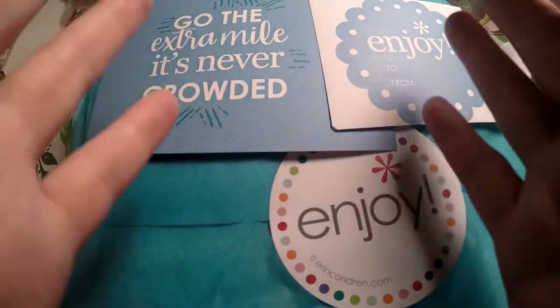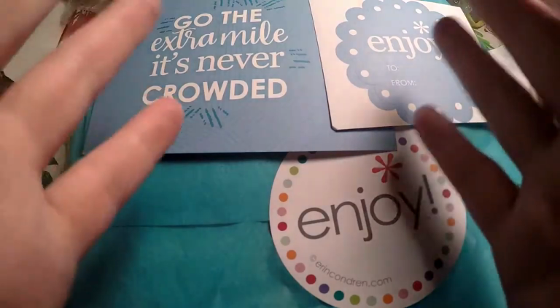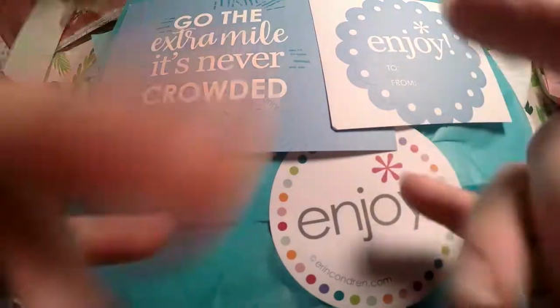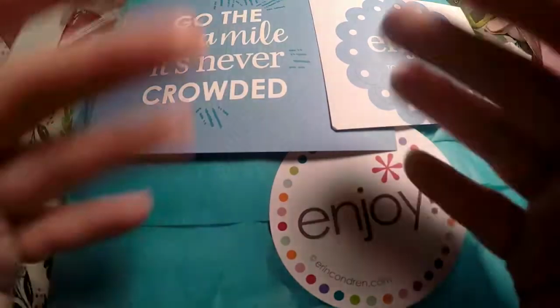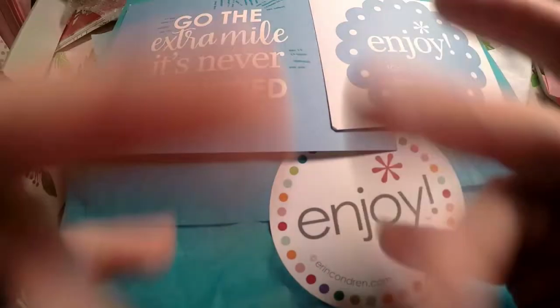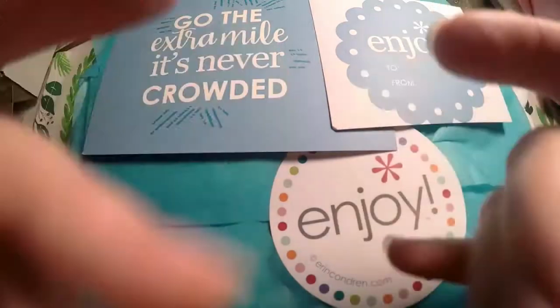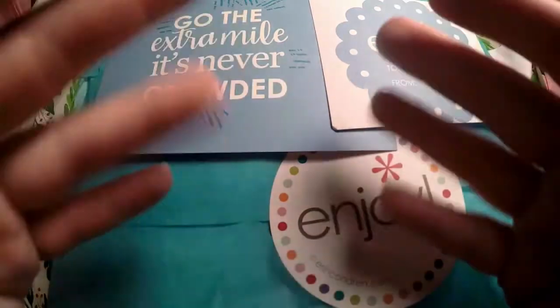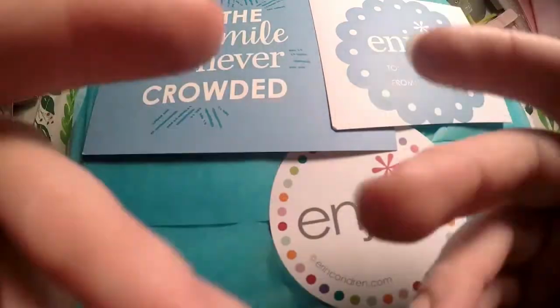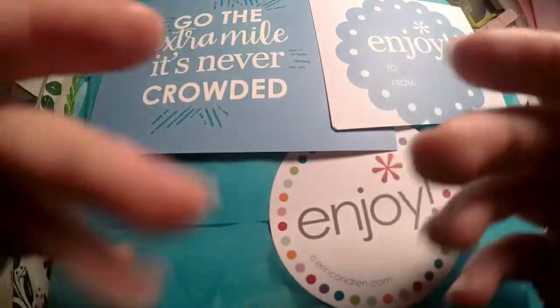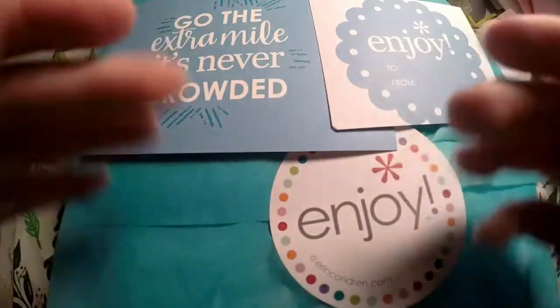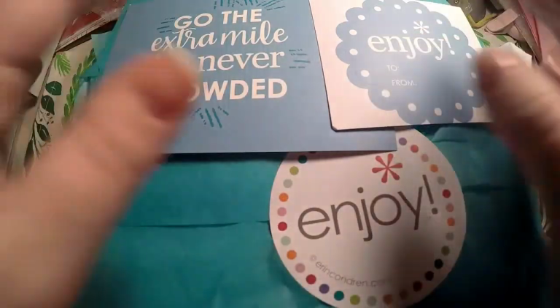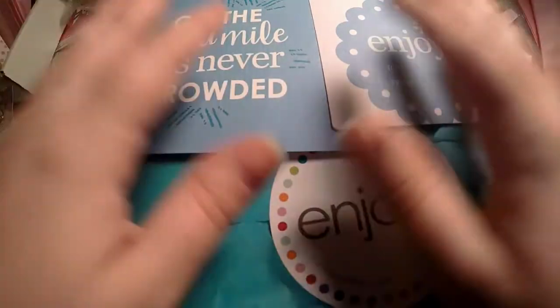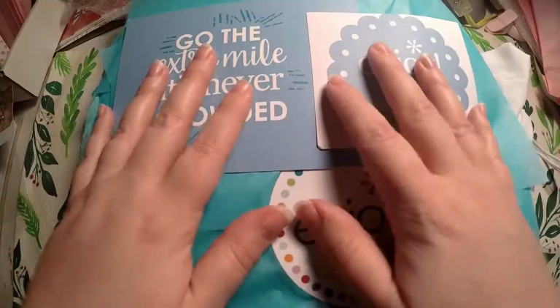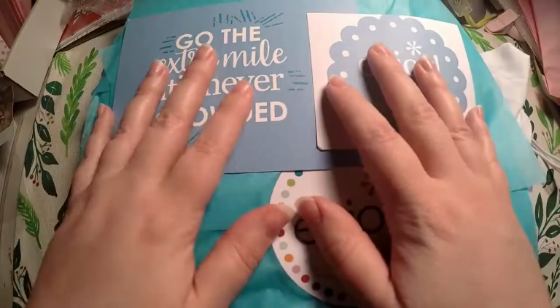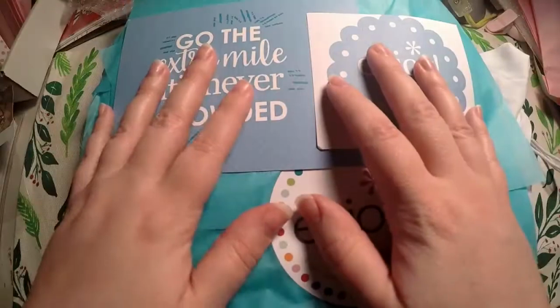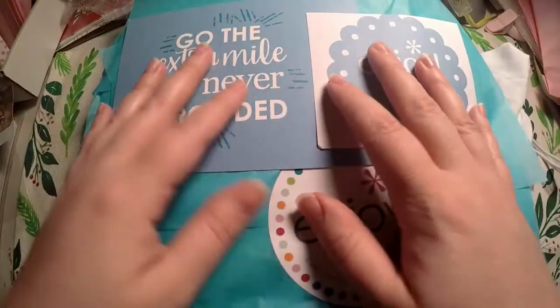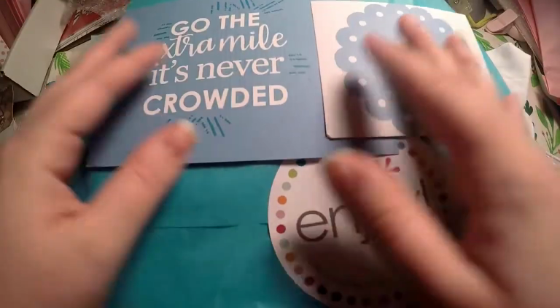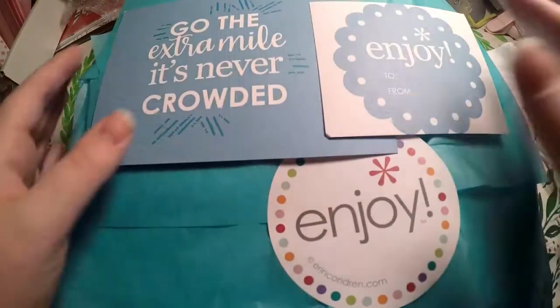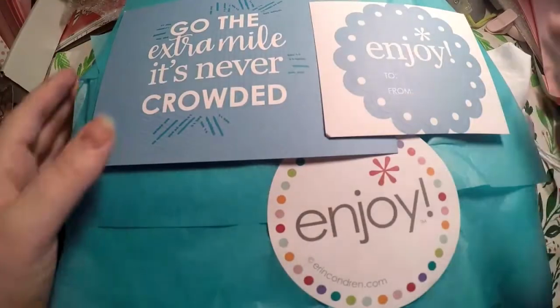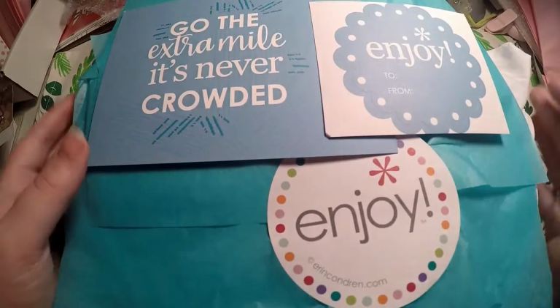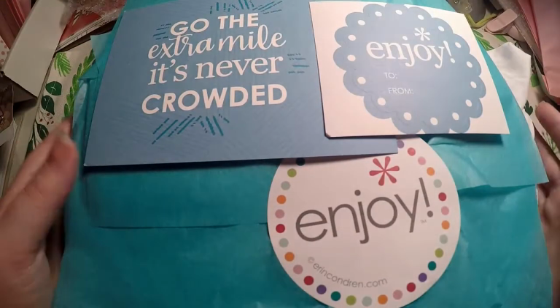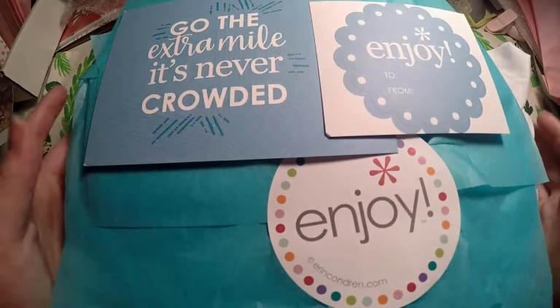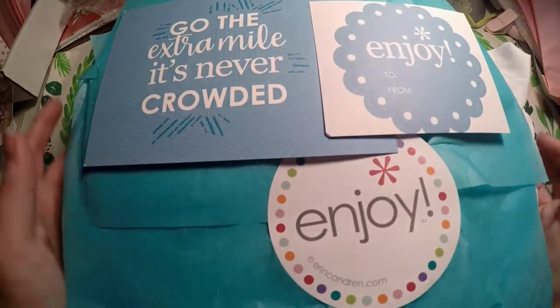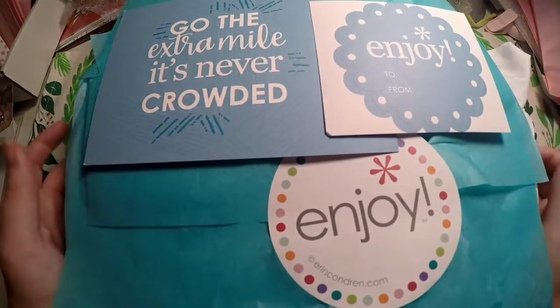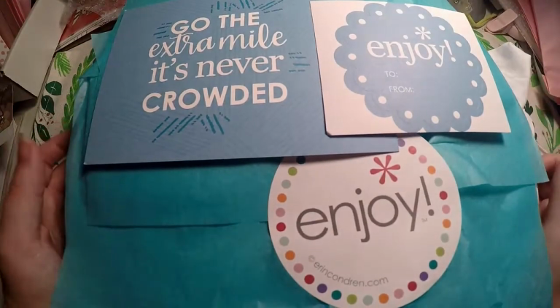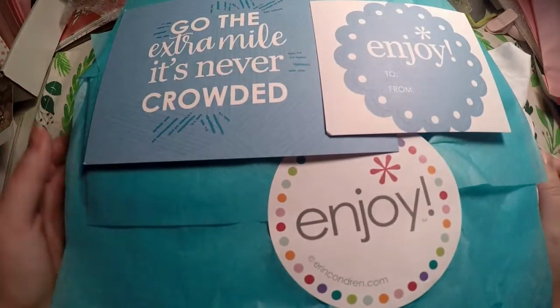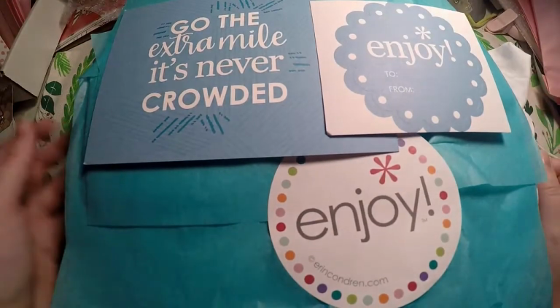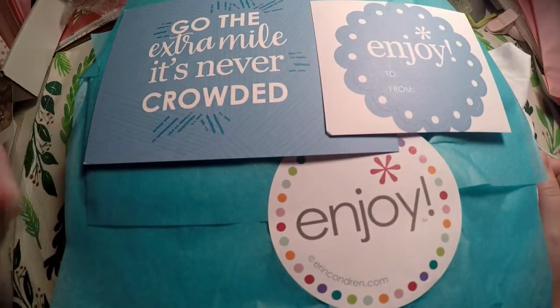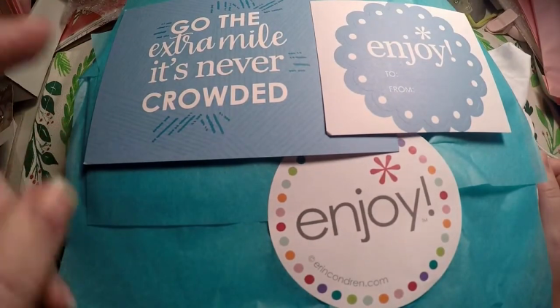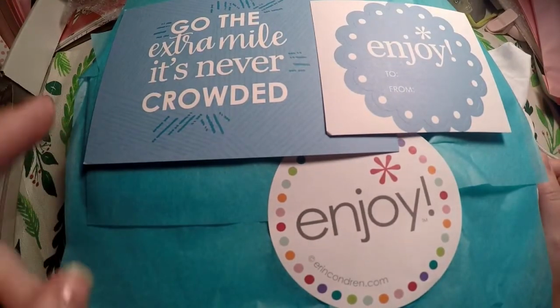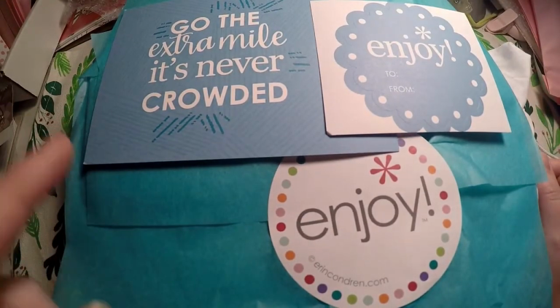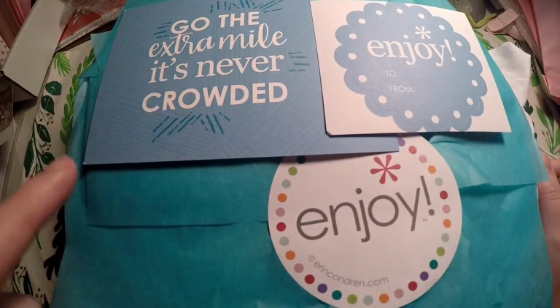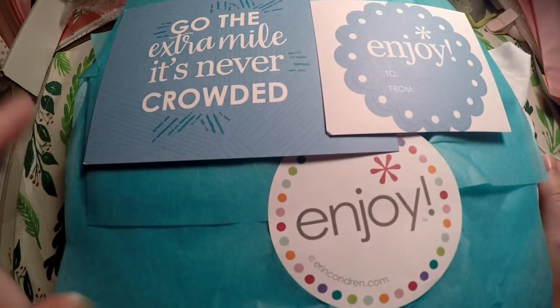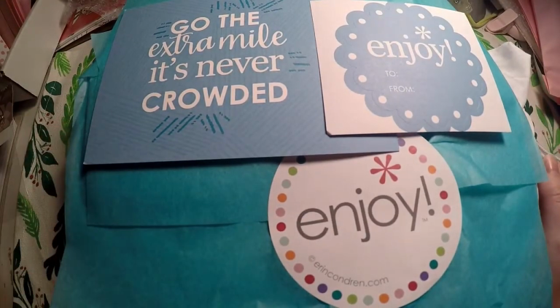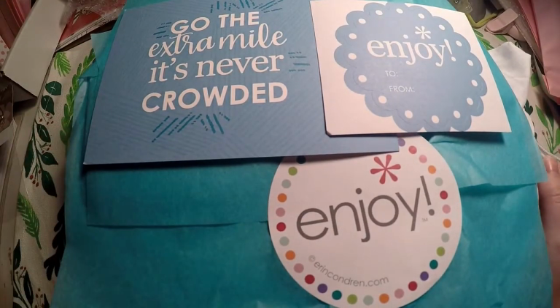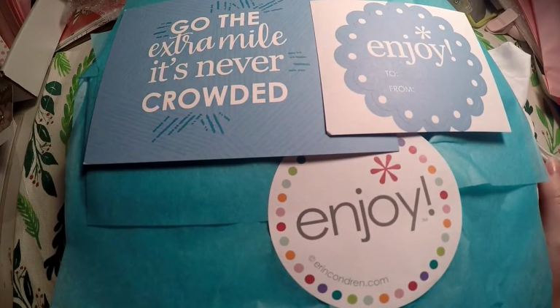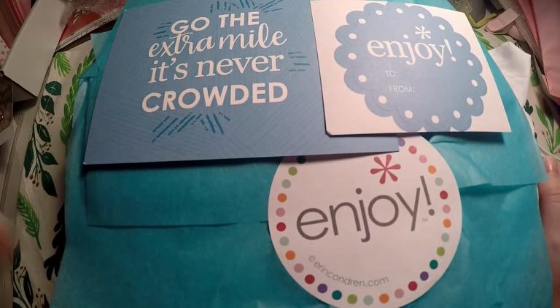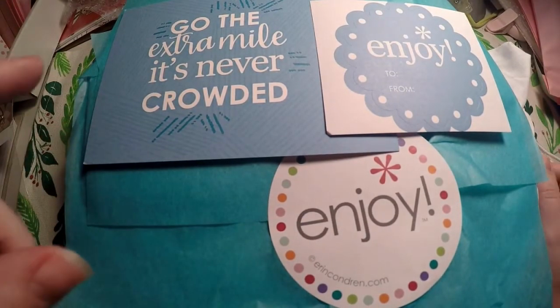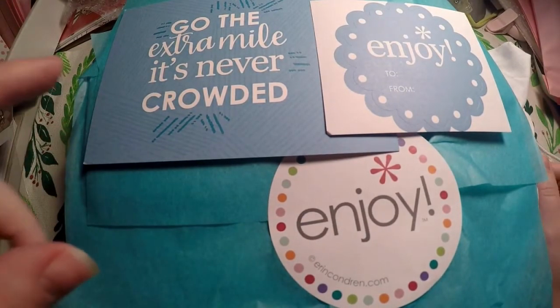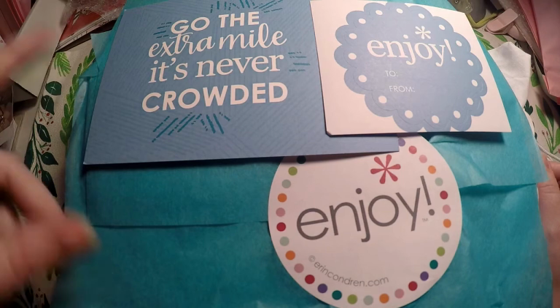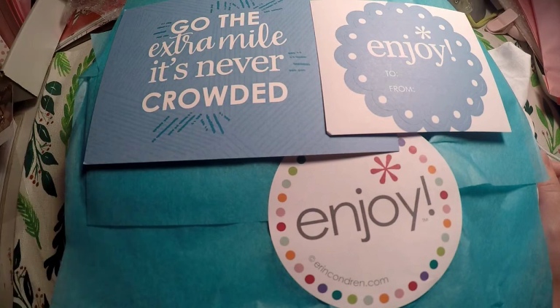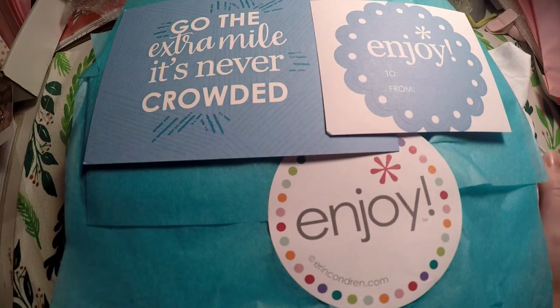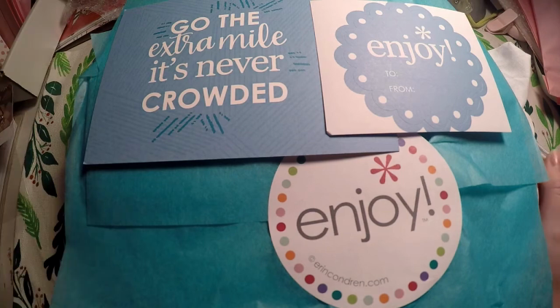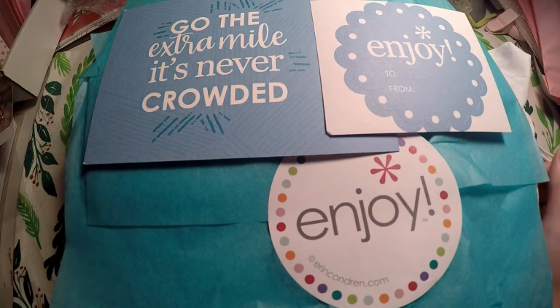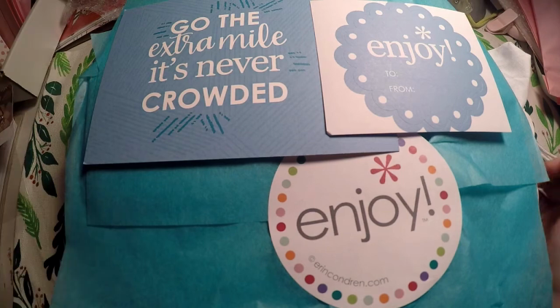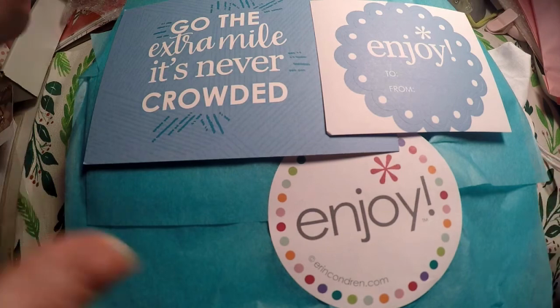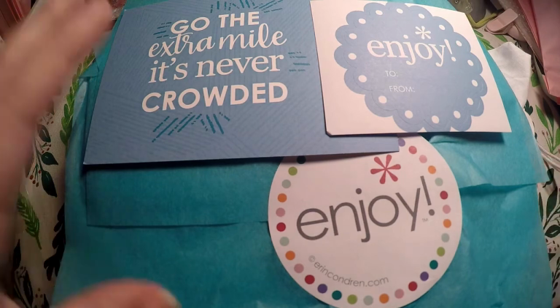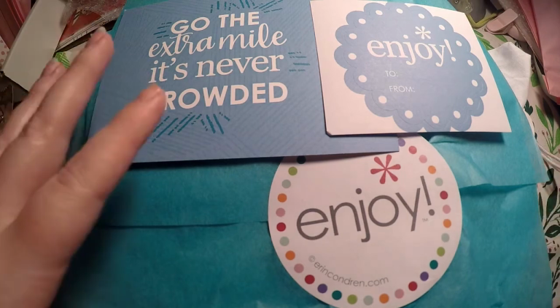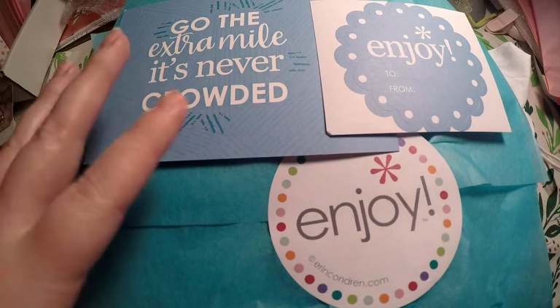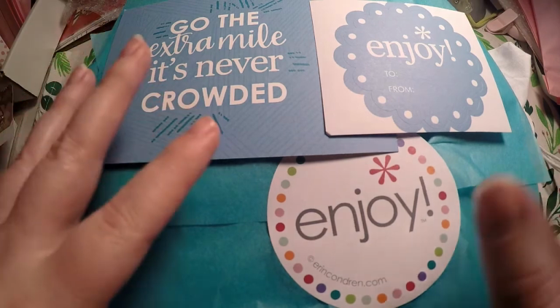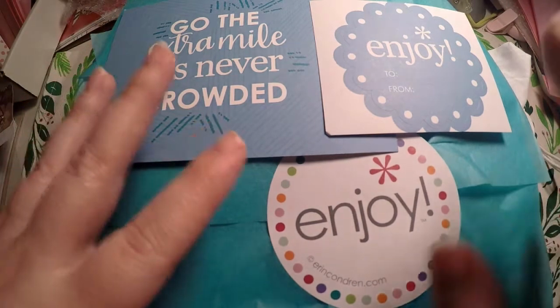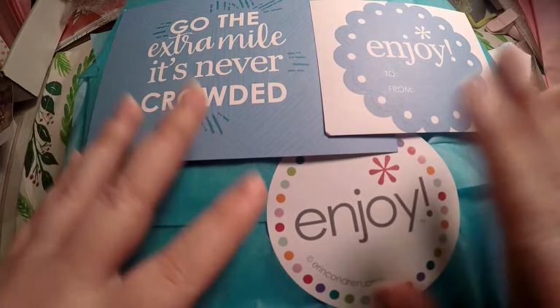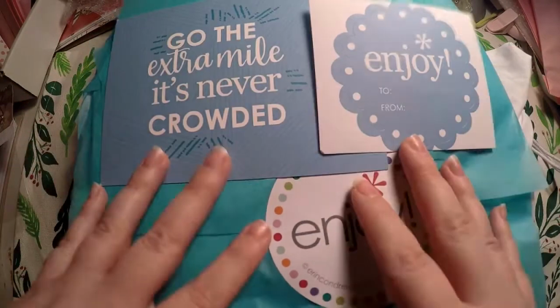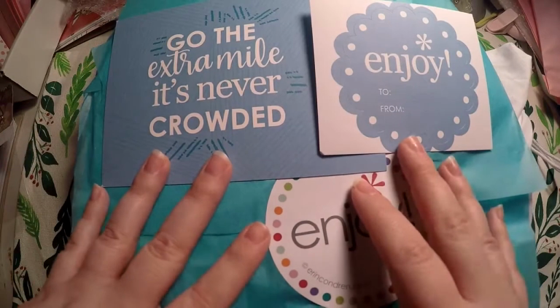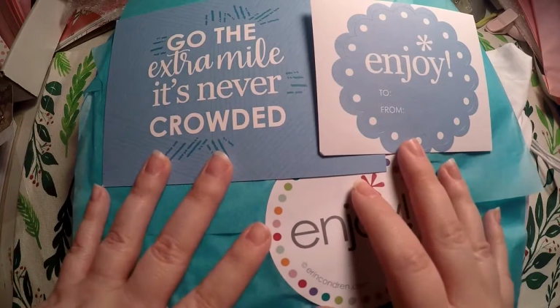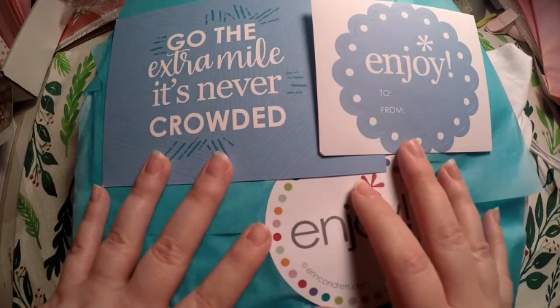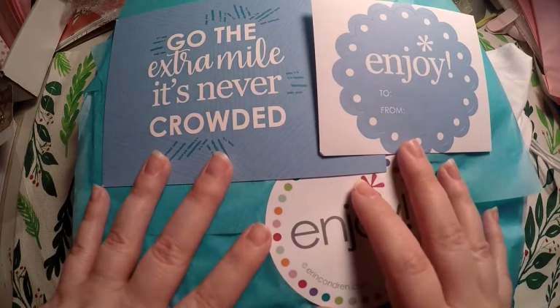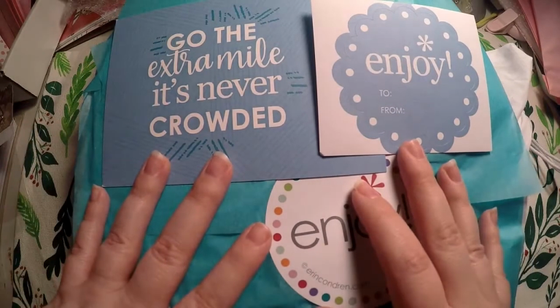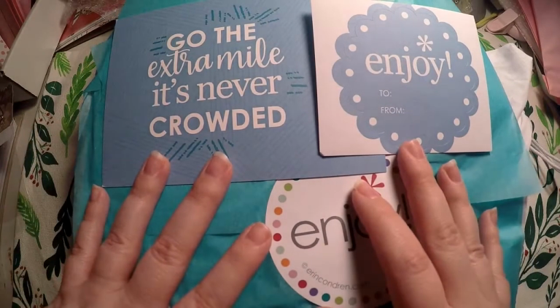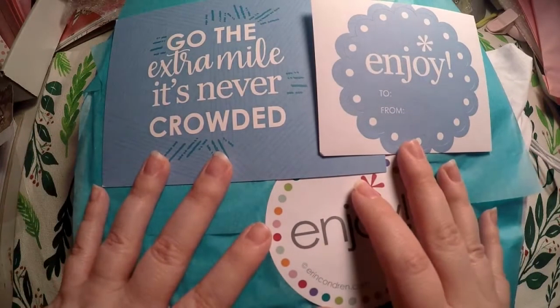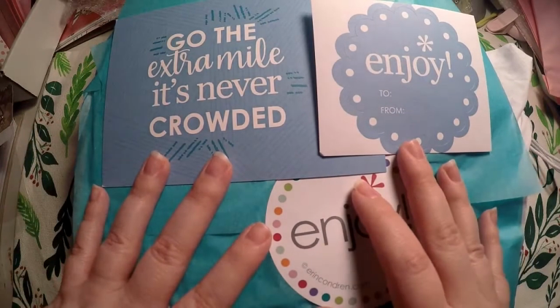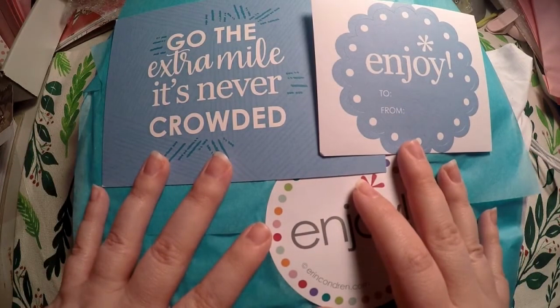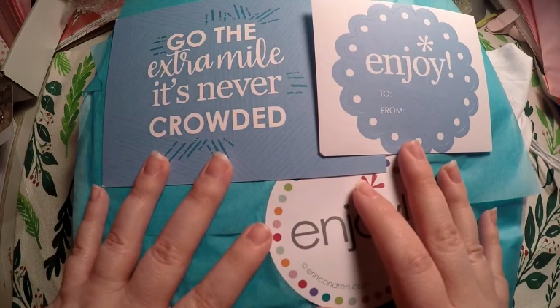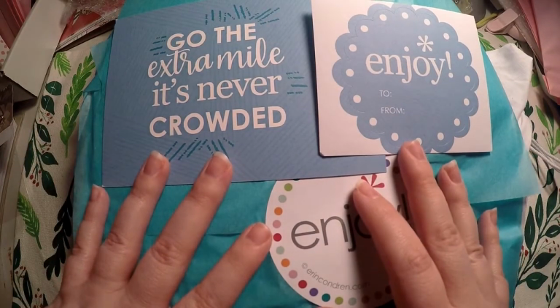Hi everyone, thank you so much for checking out Crafty Little Rosebud here on YouTube. Today we have an Erin Condren Haul.